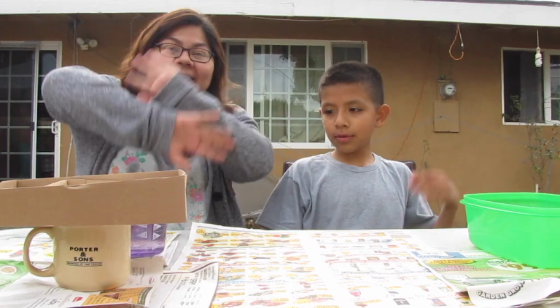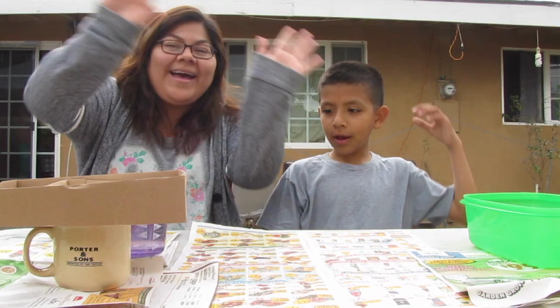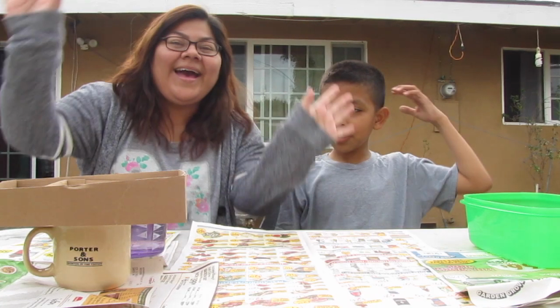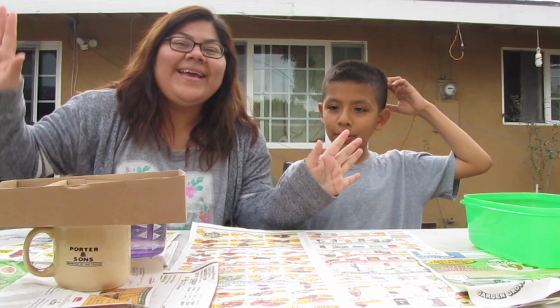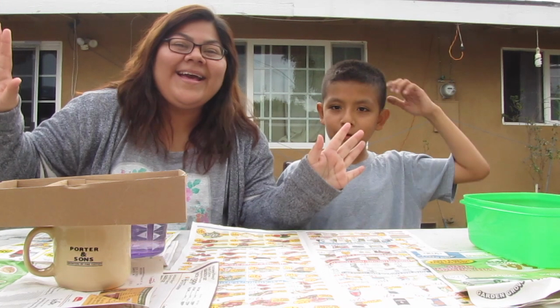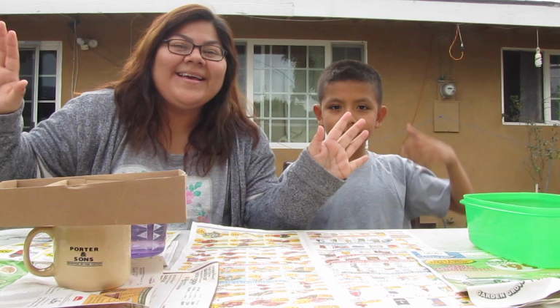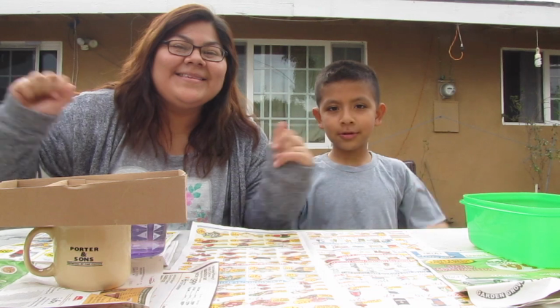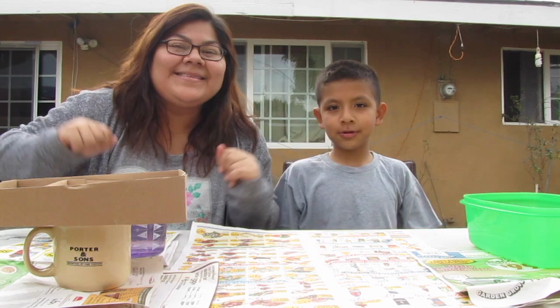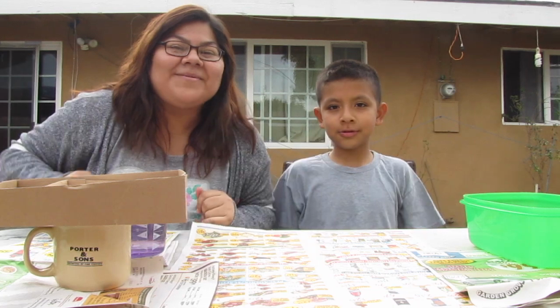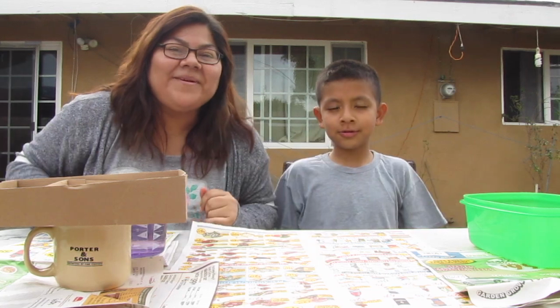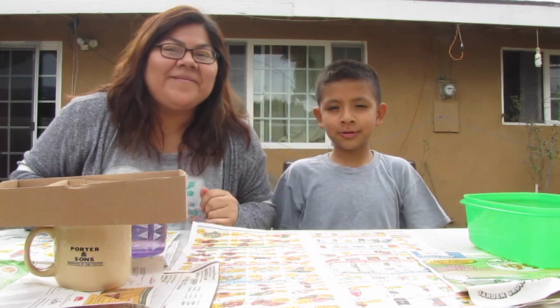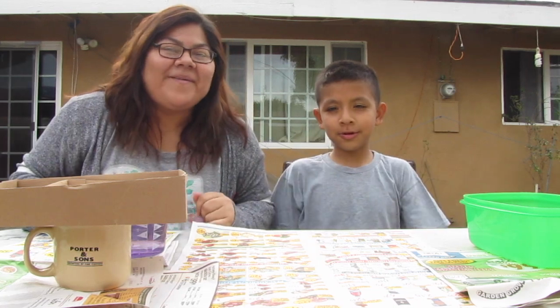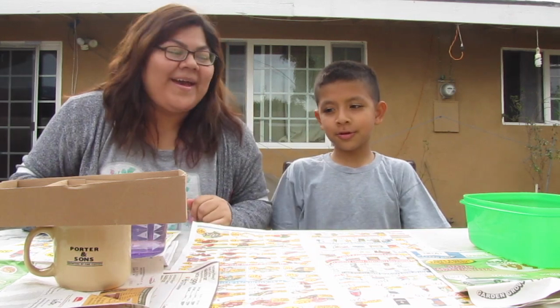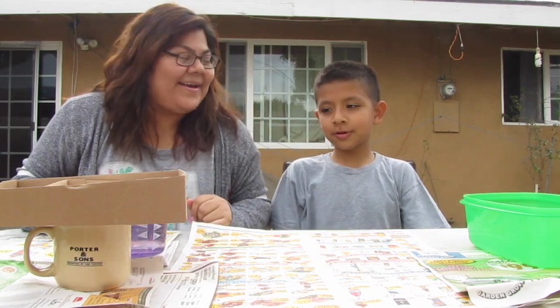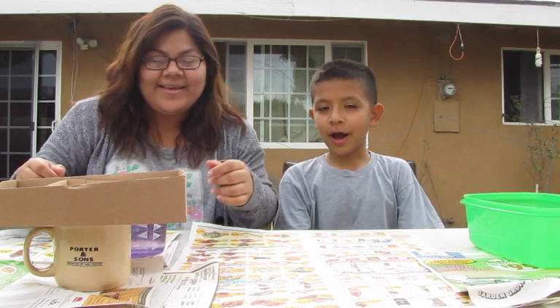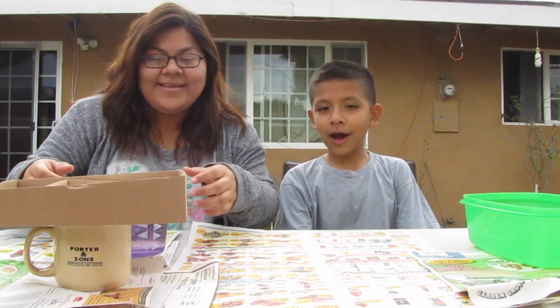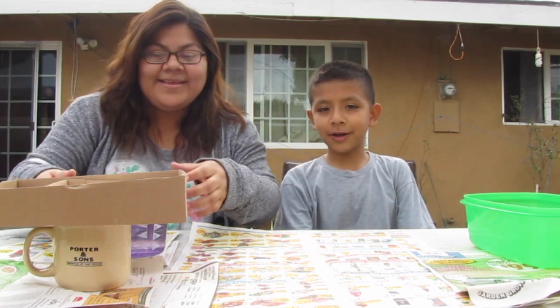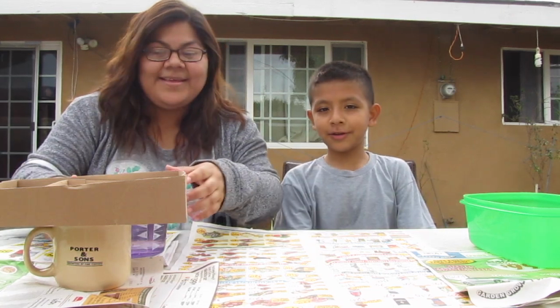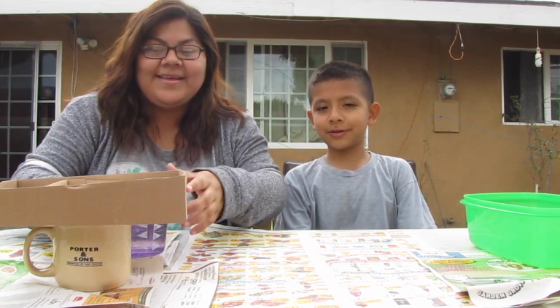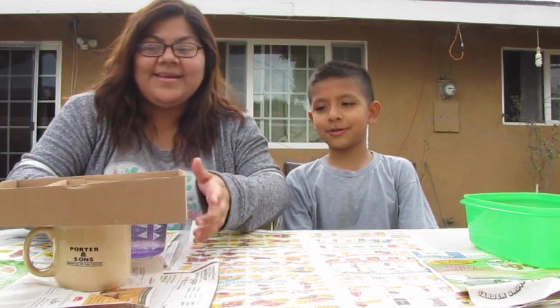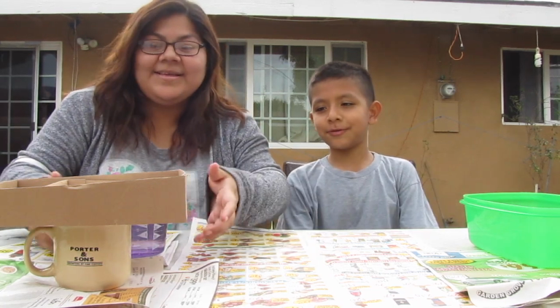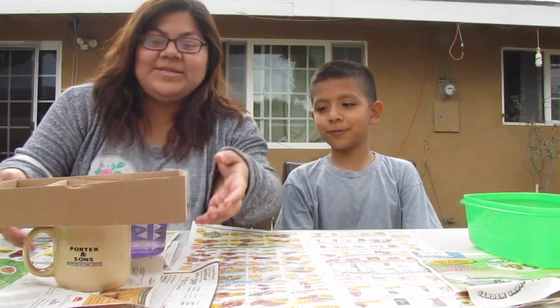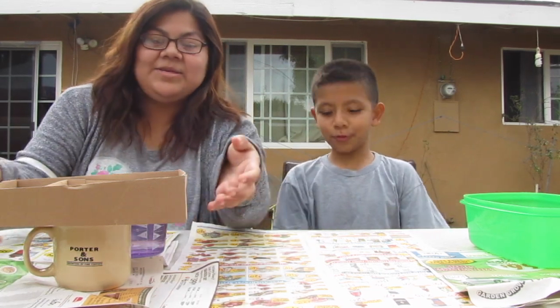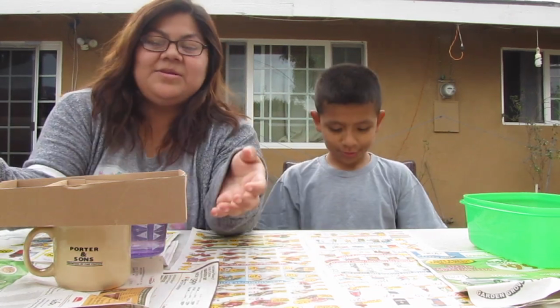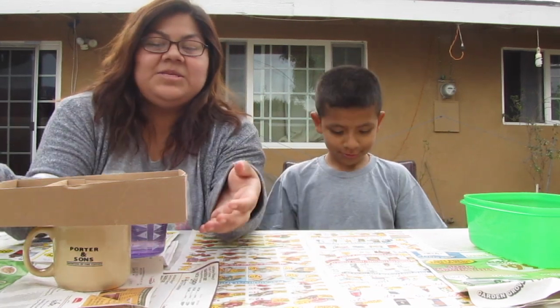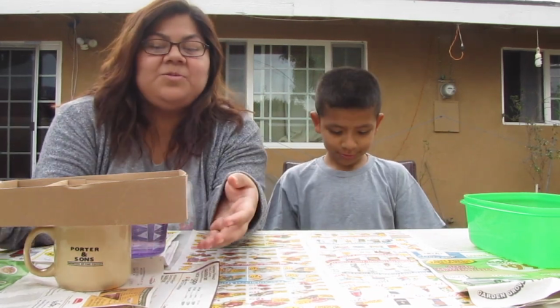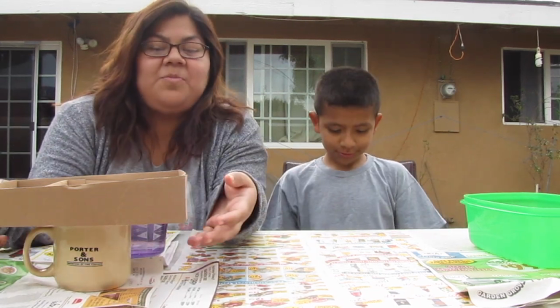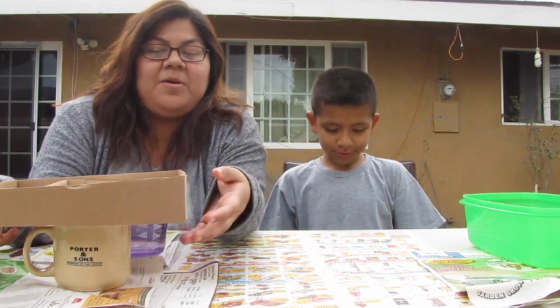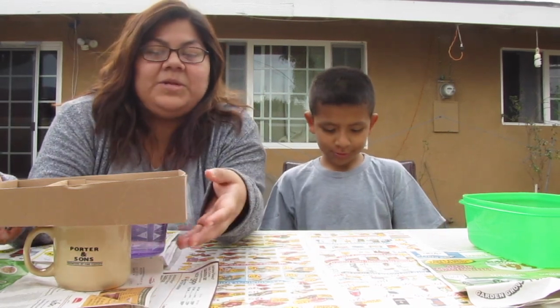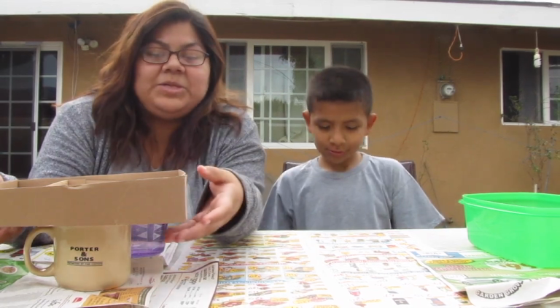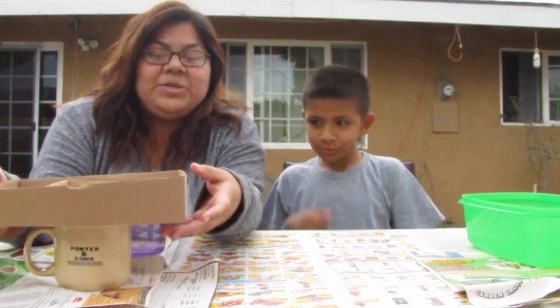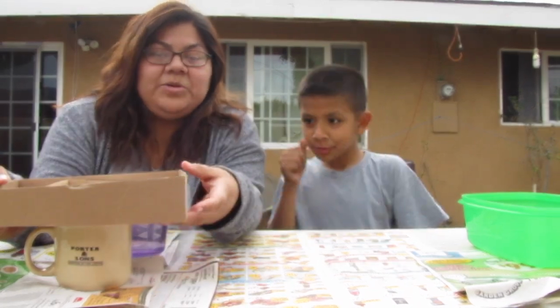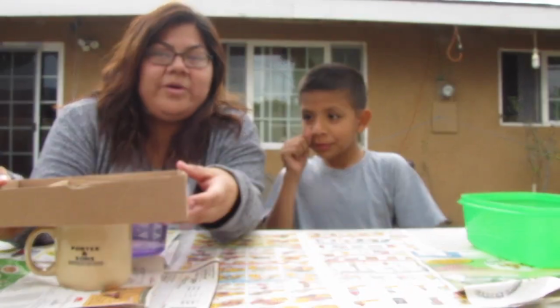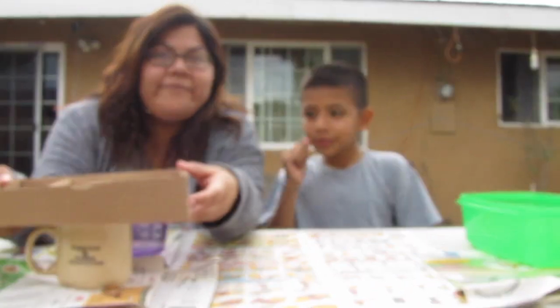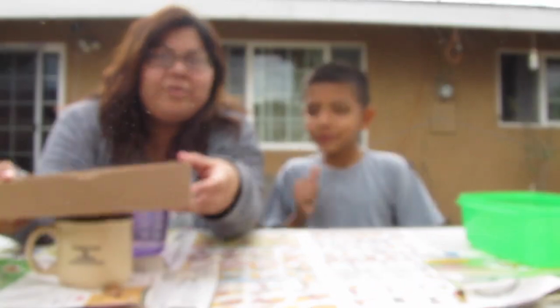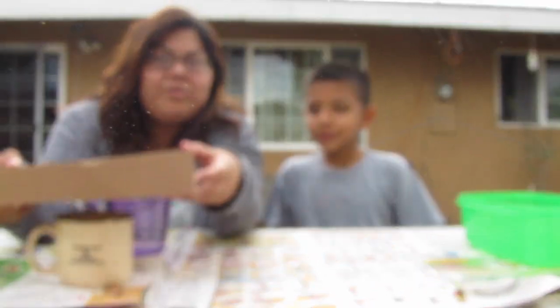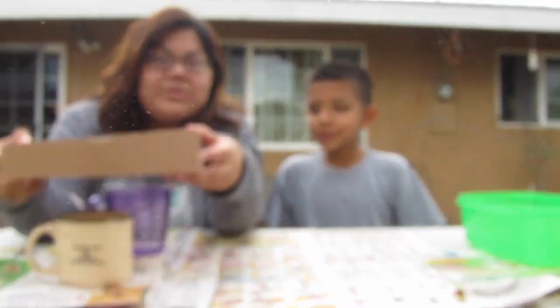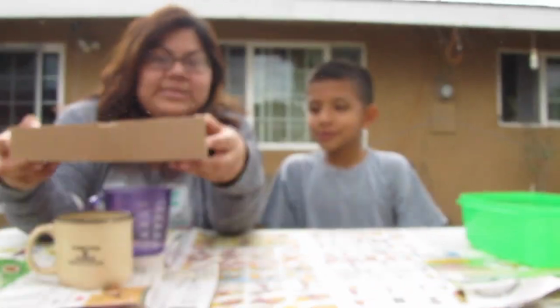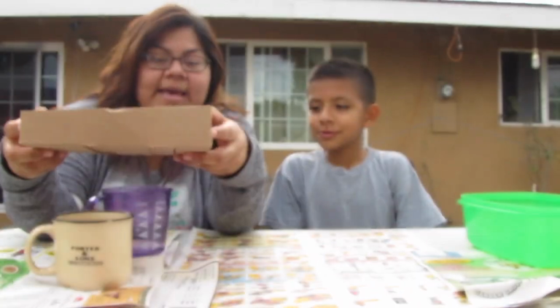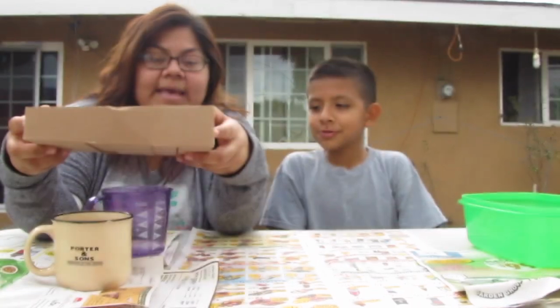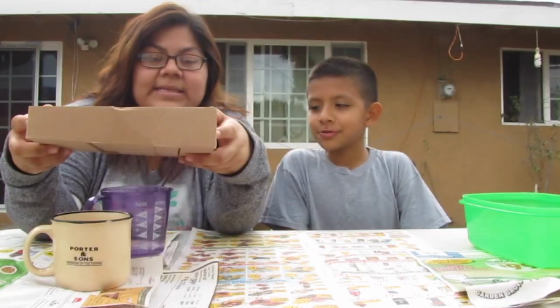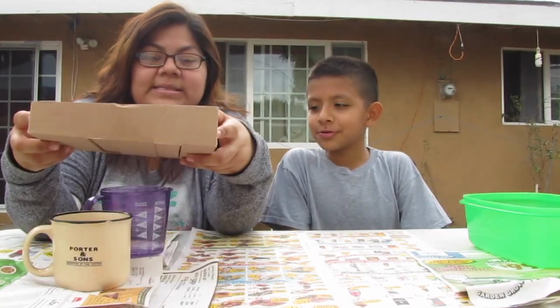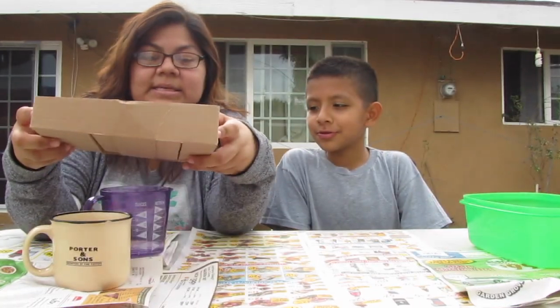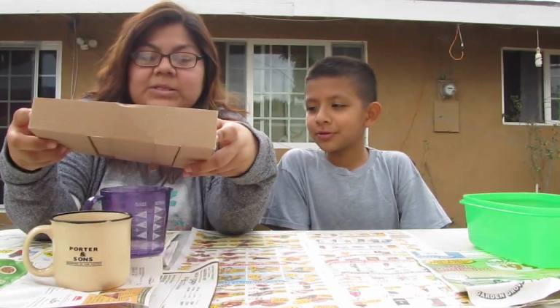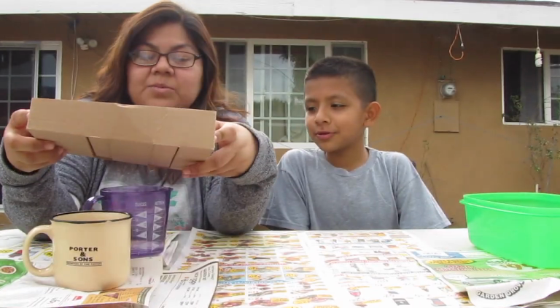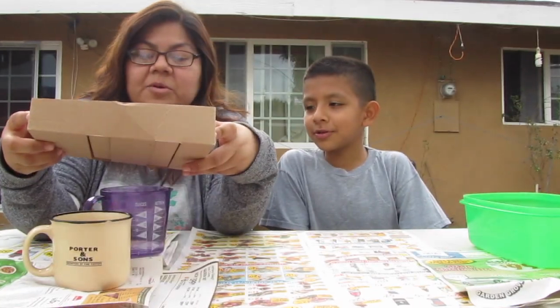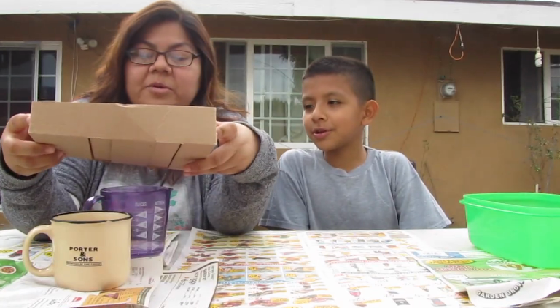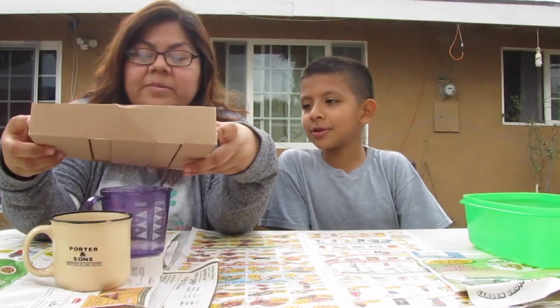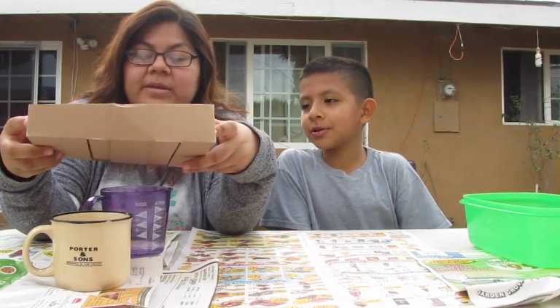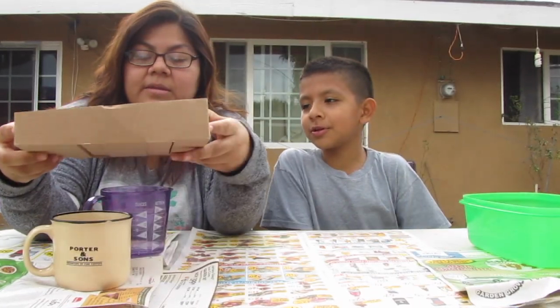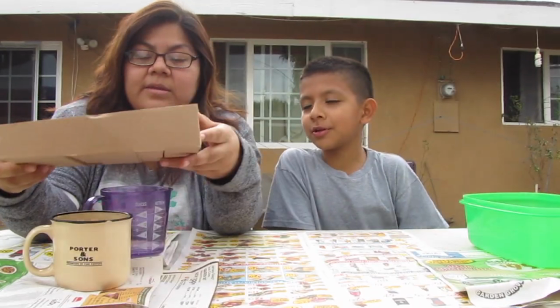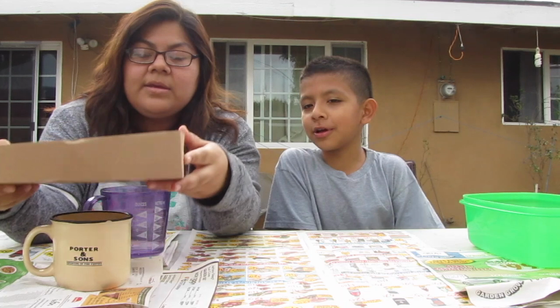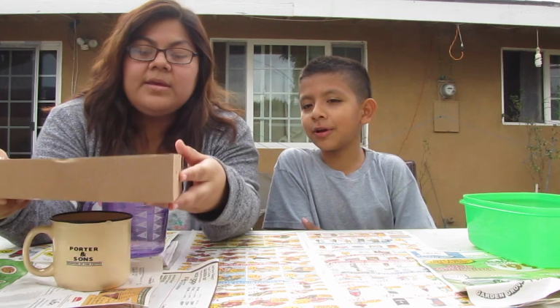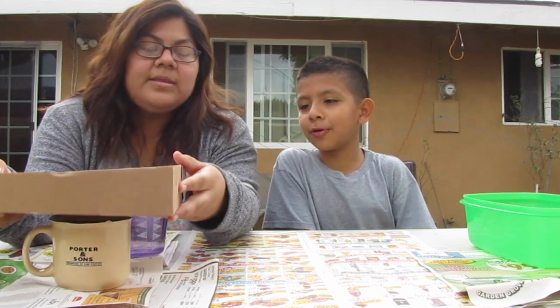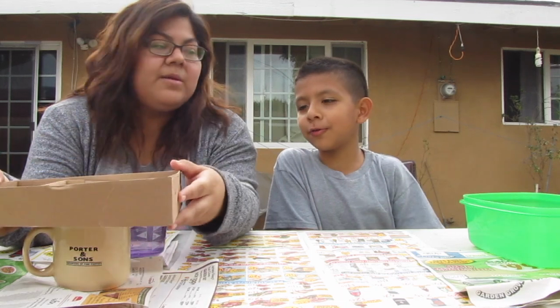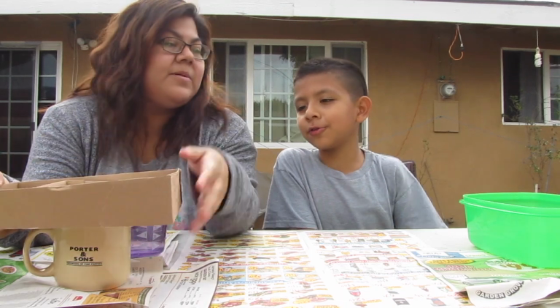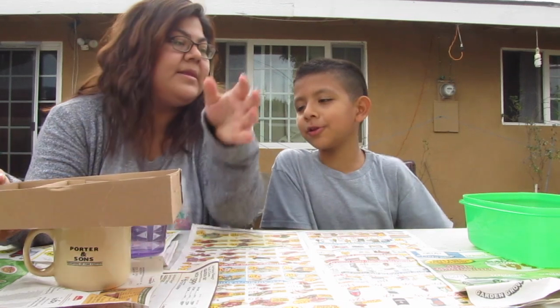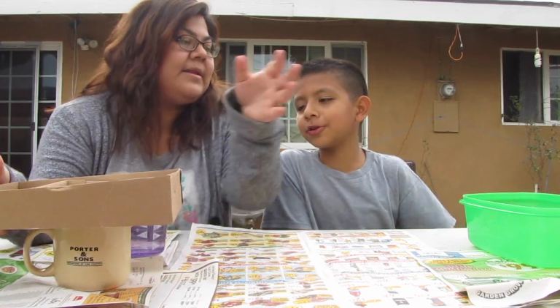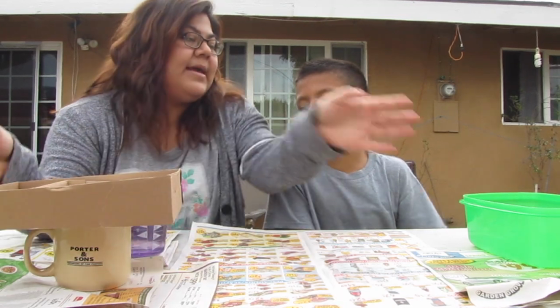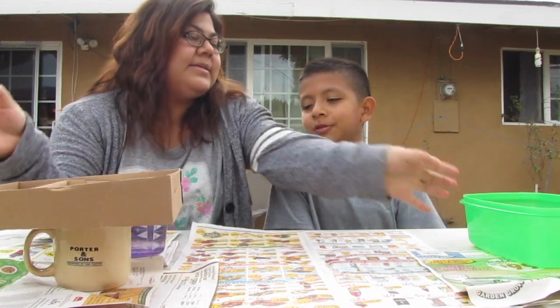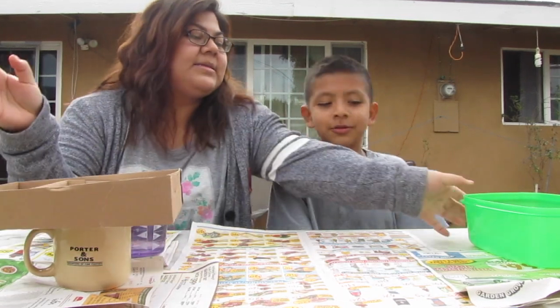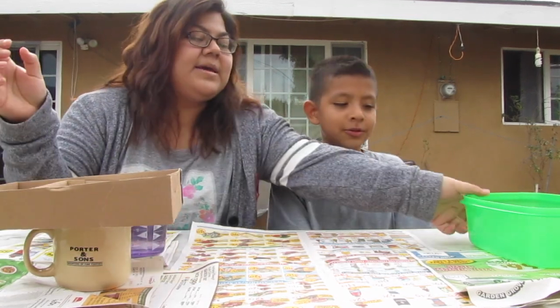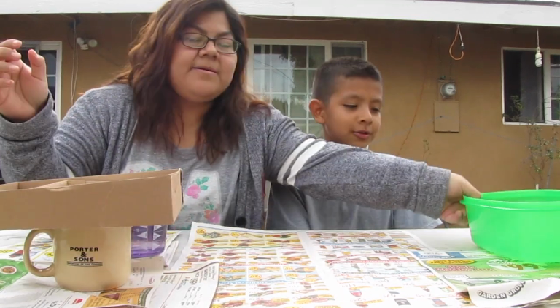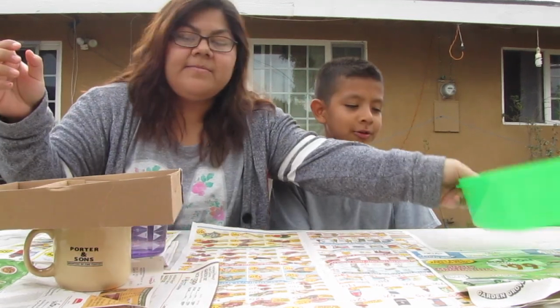Hi guys, welcome back. This is part two of our science experiment that we did last time.